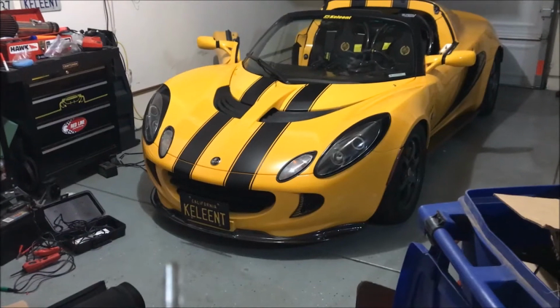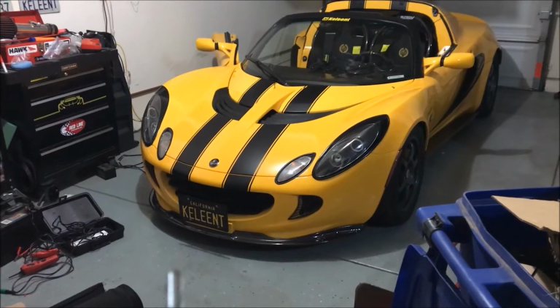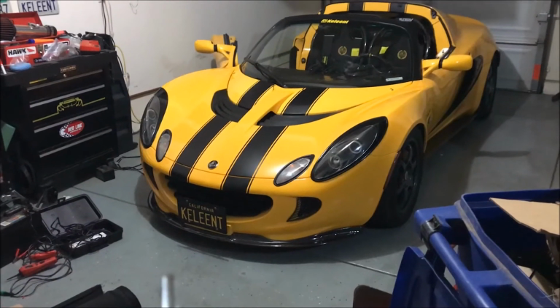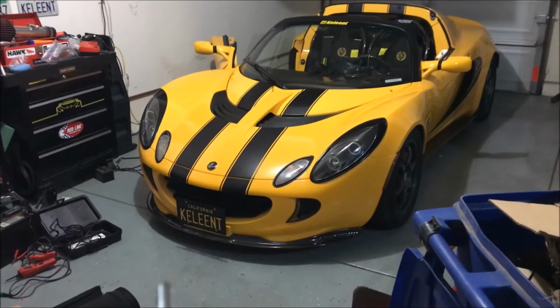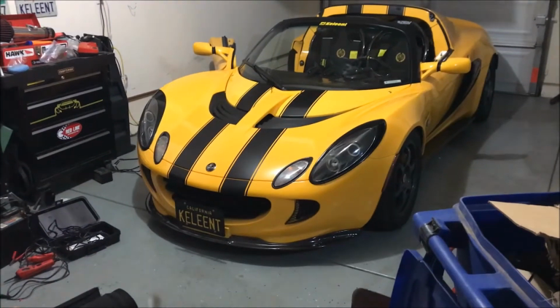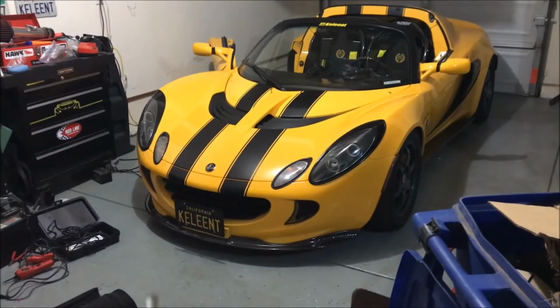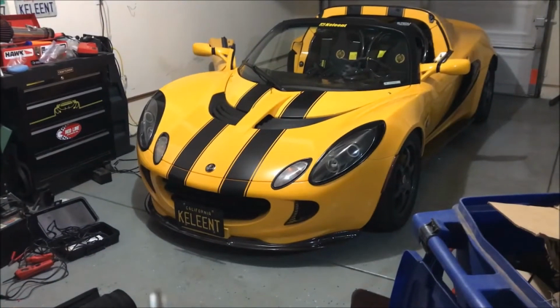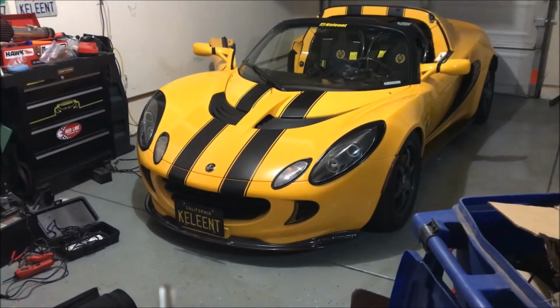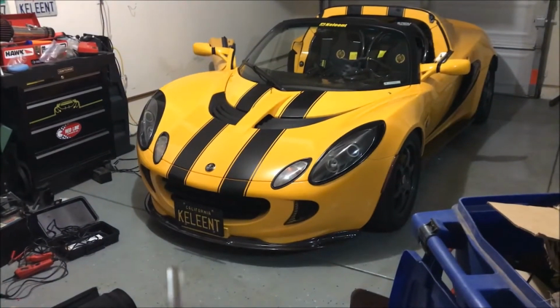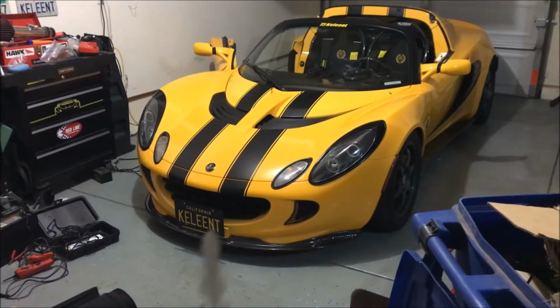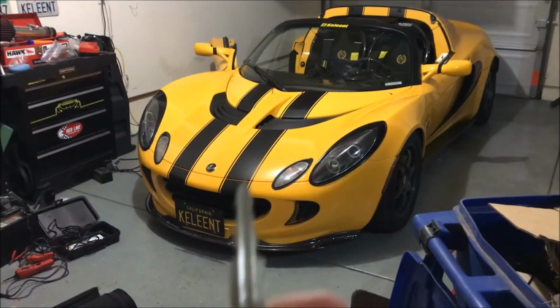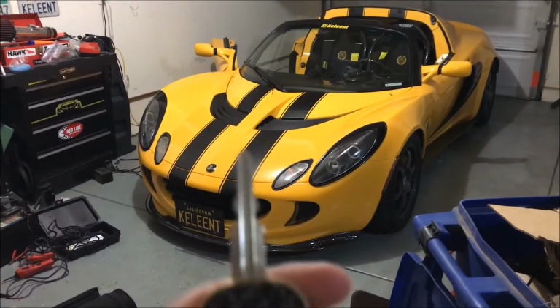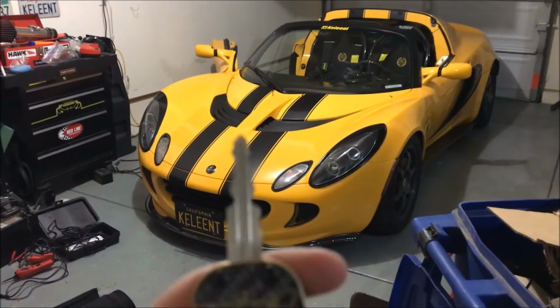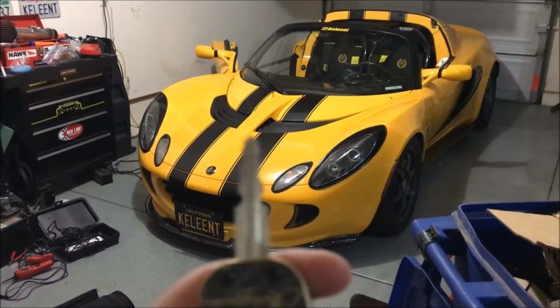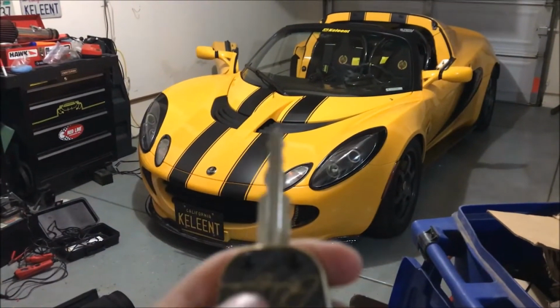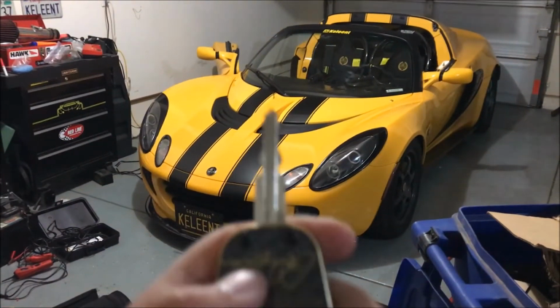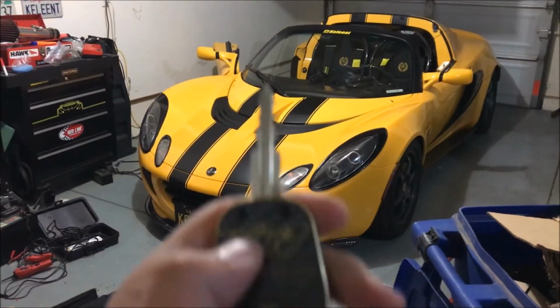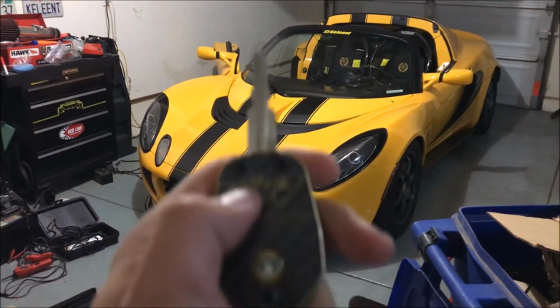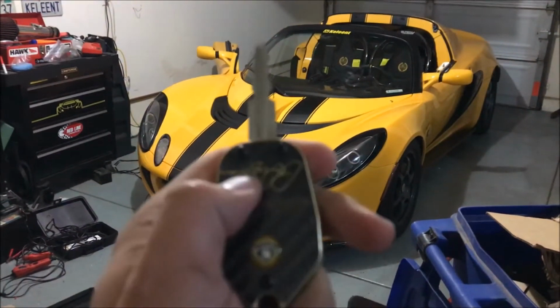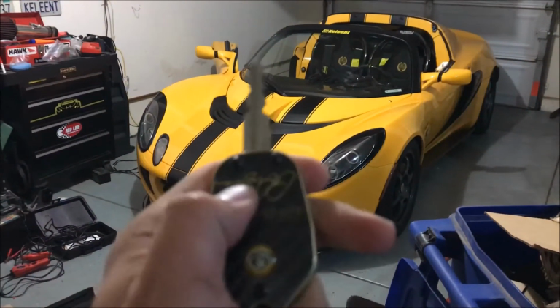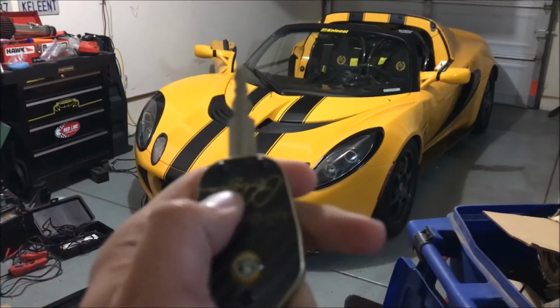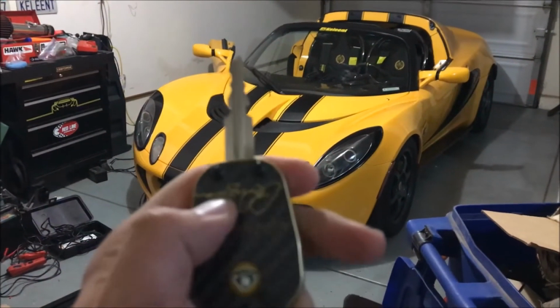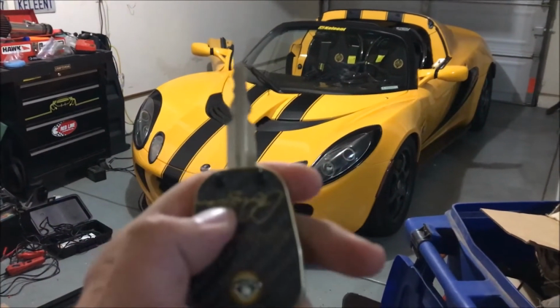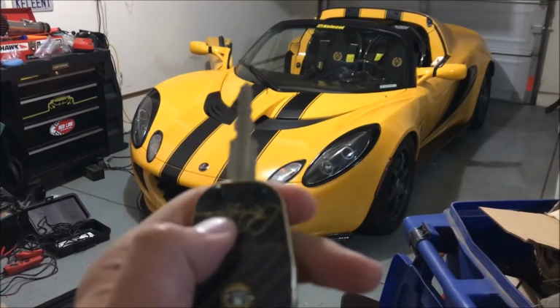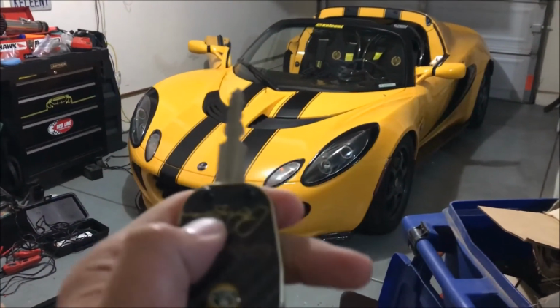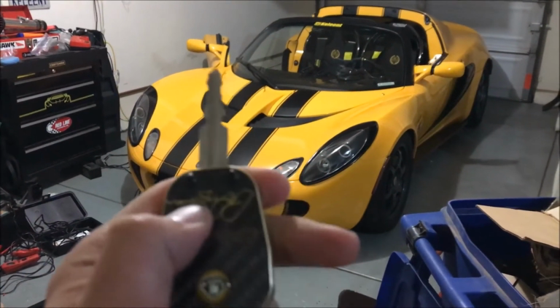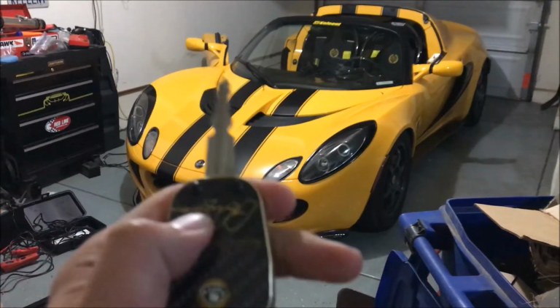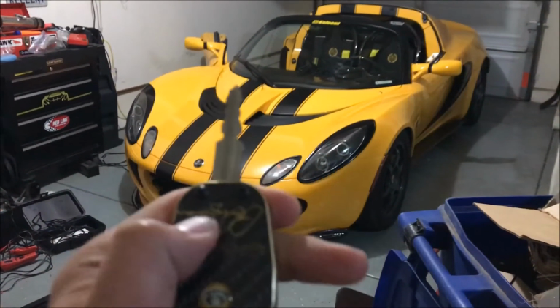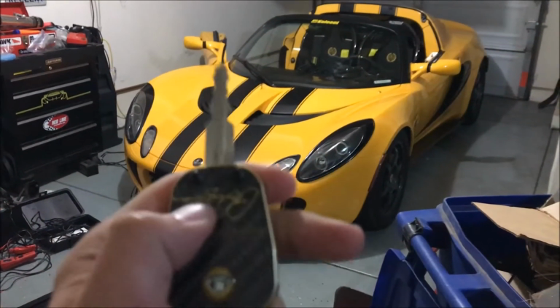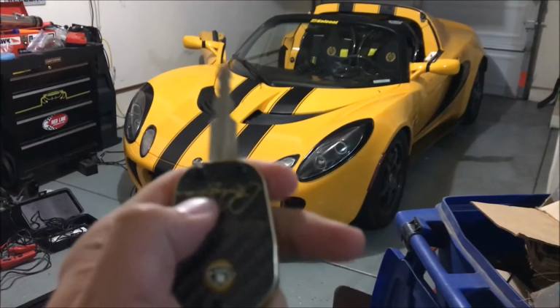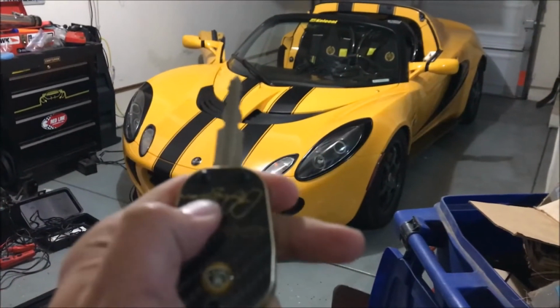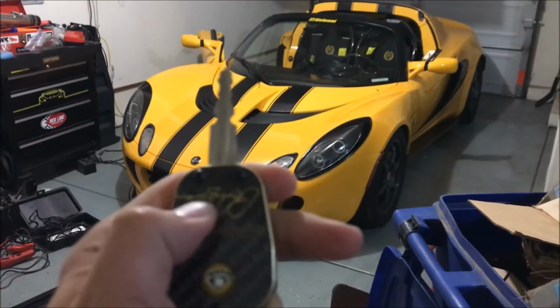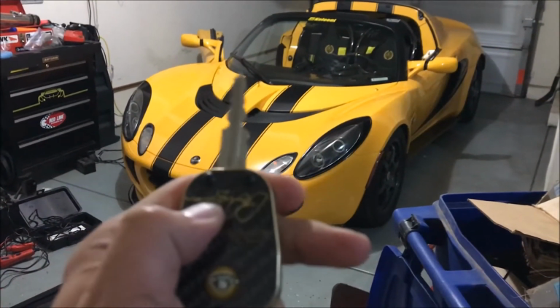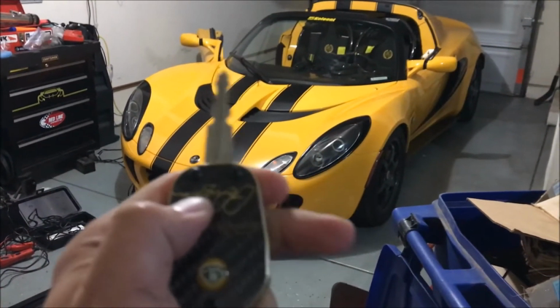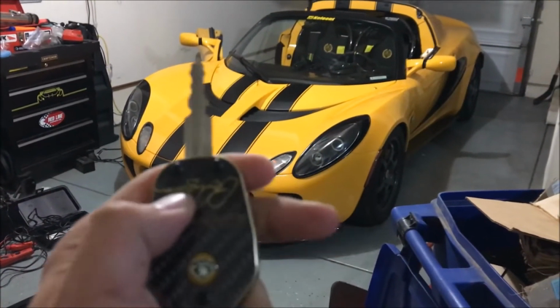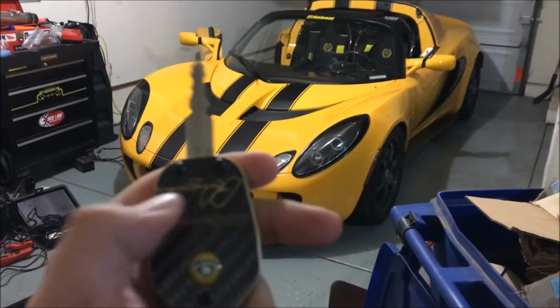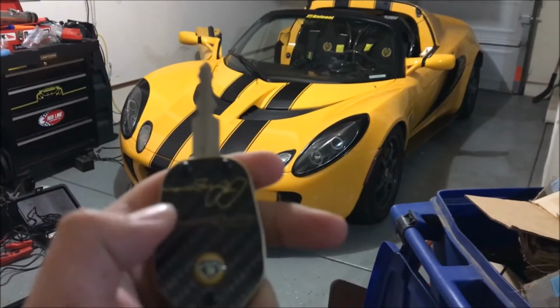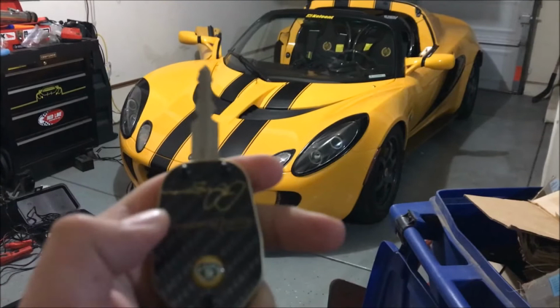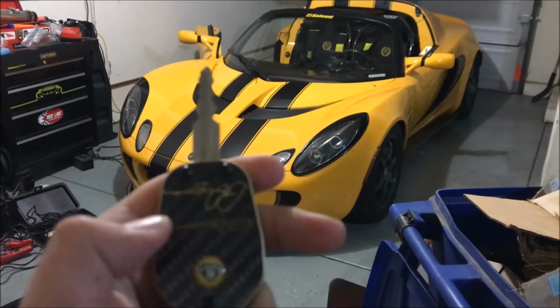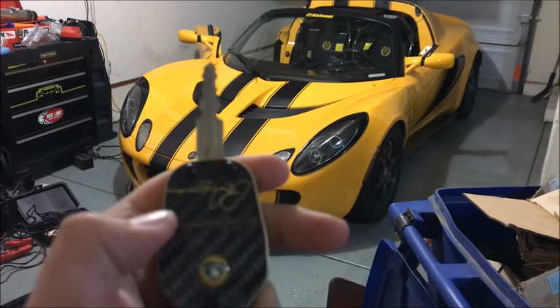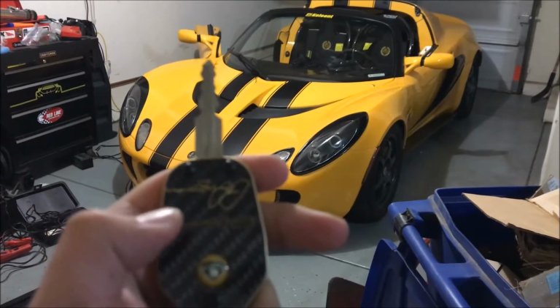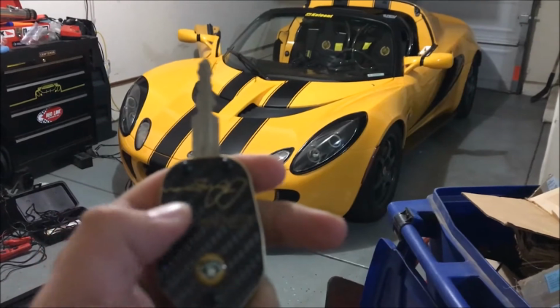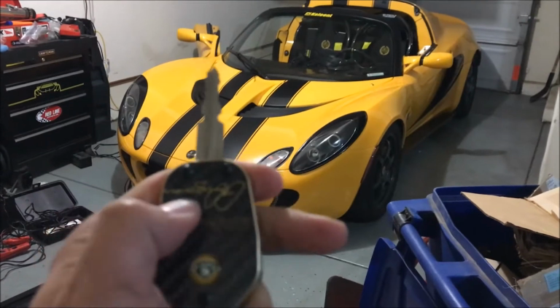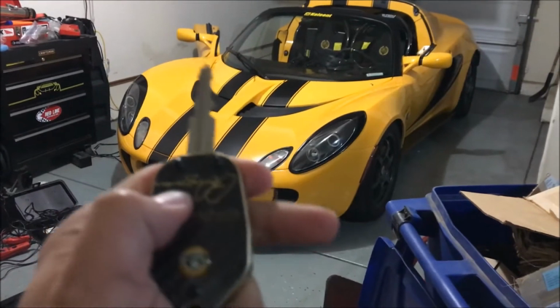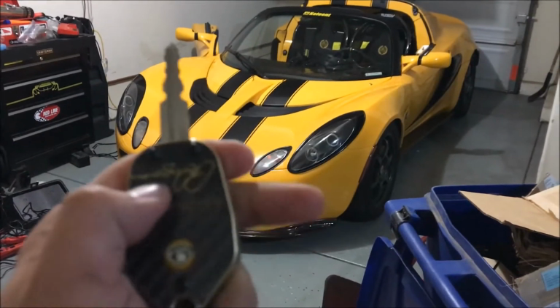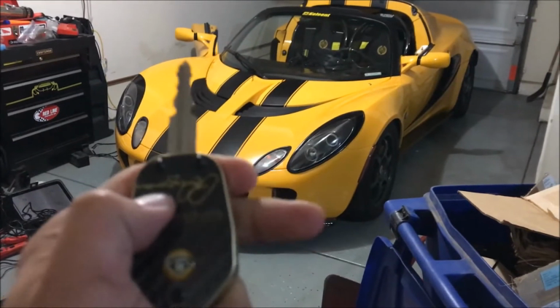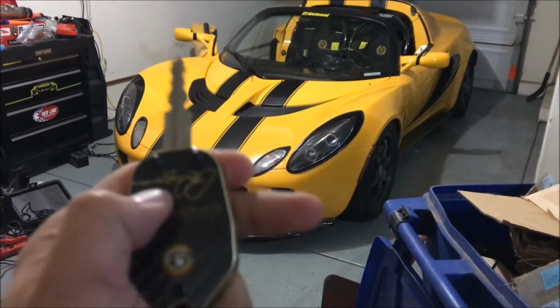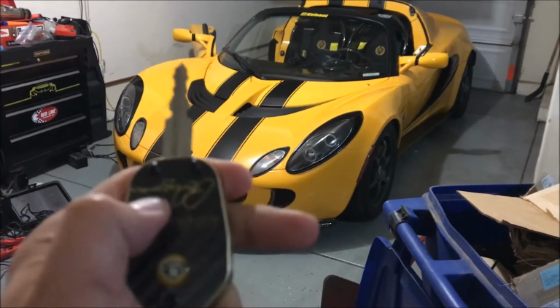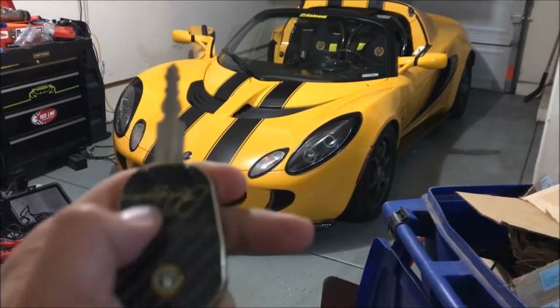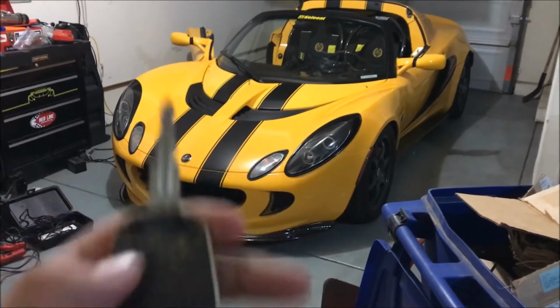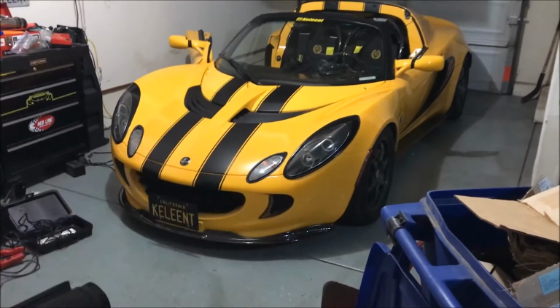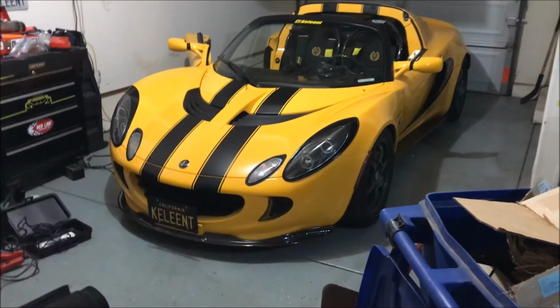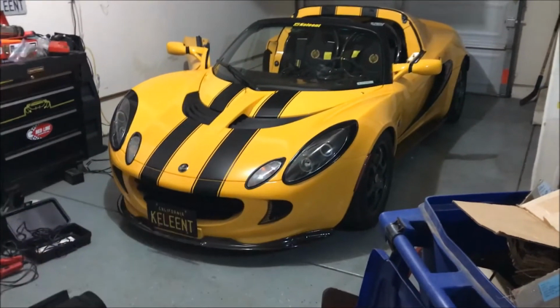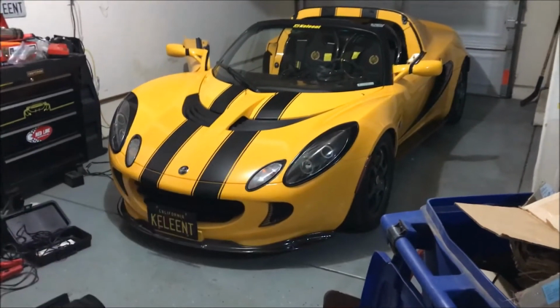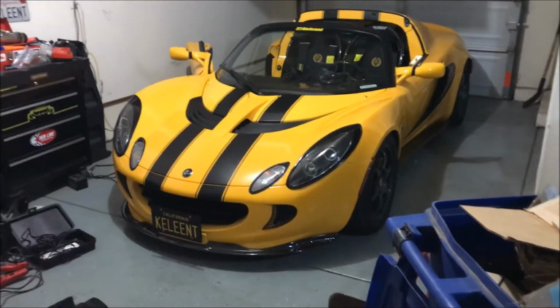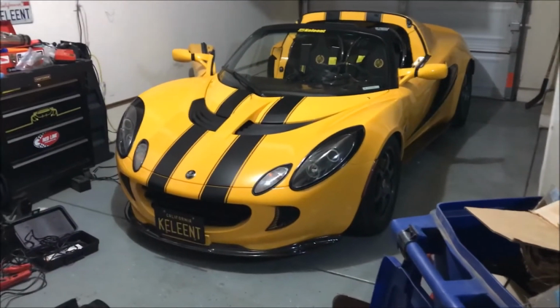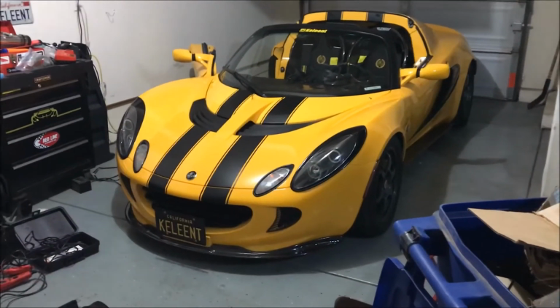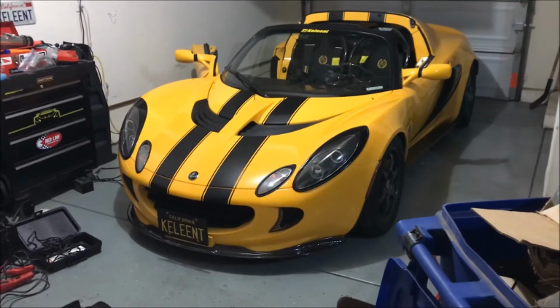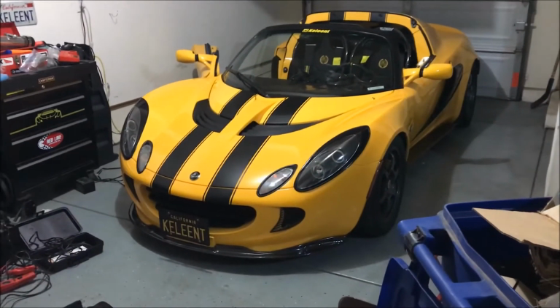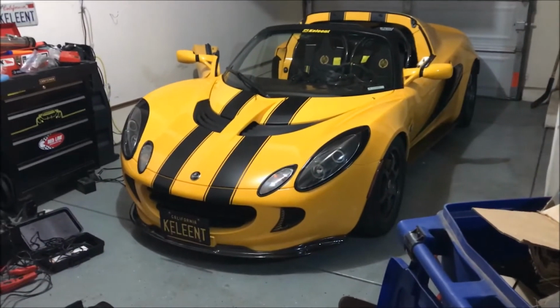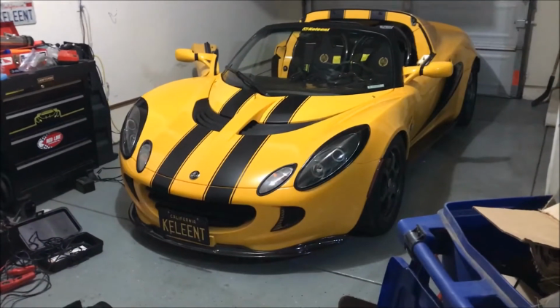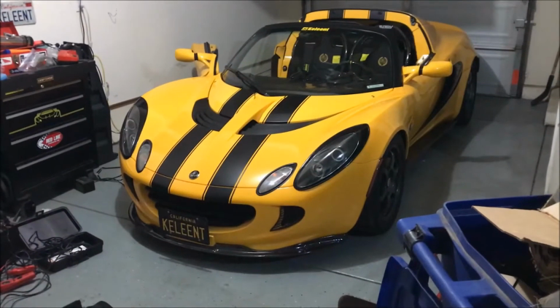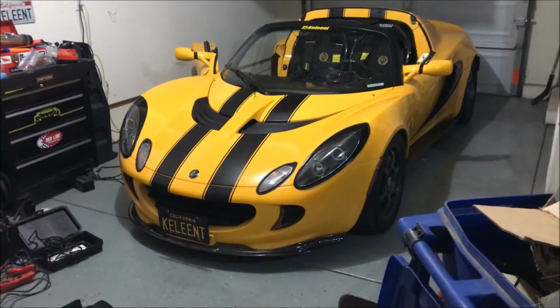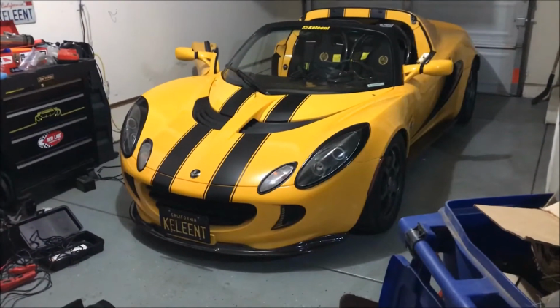You might notice that the range of your remote is not that far. I'm going to show you how you can fix that.